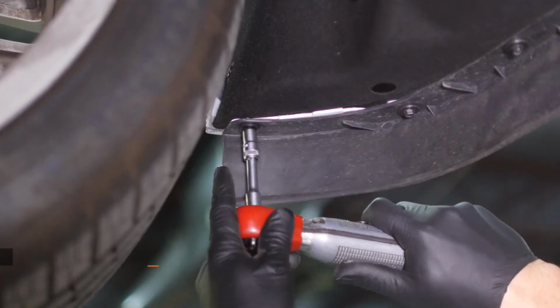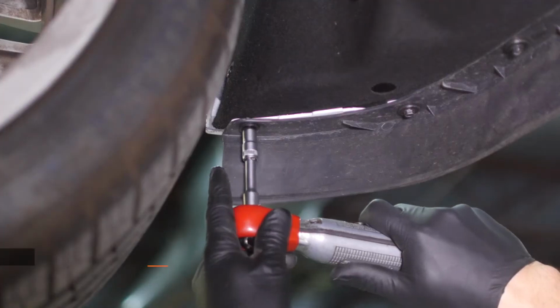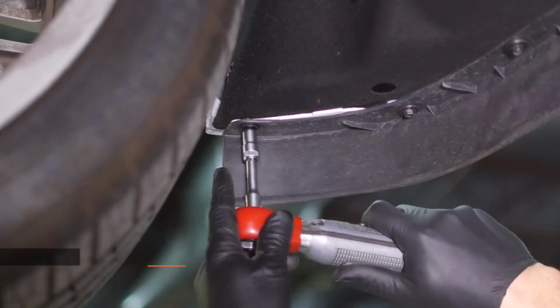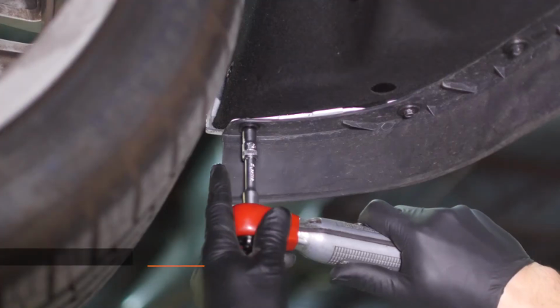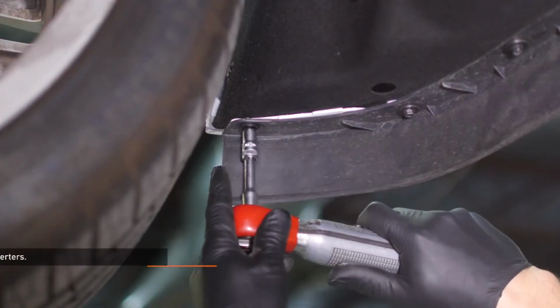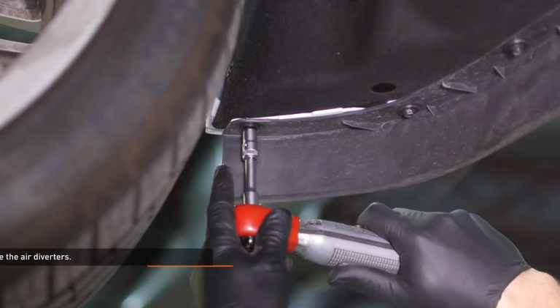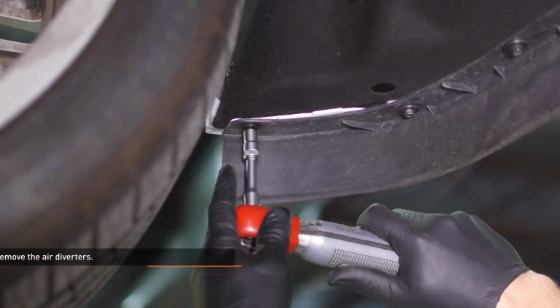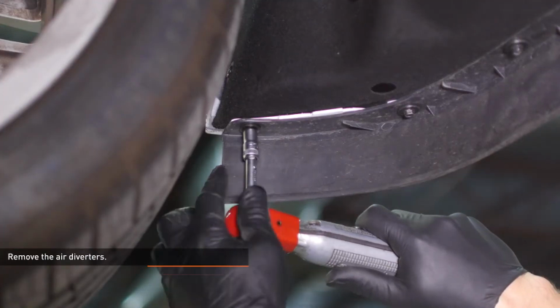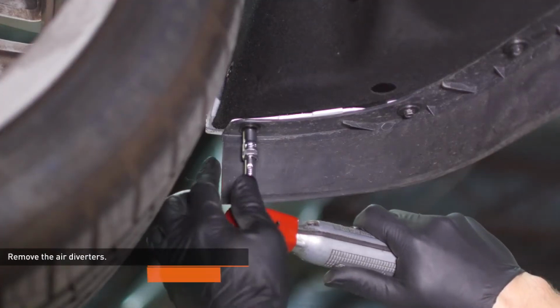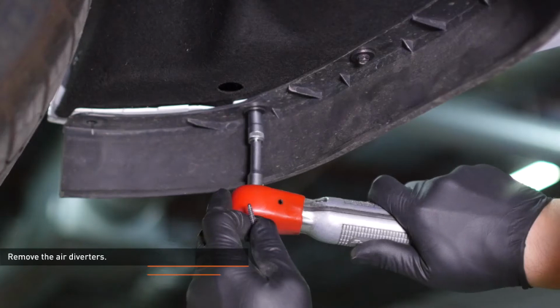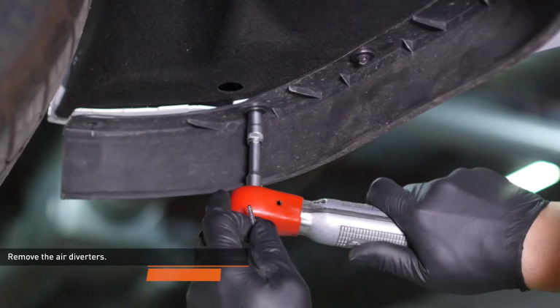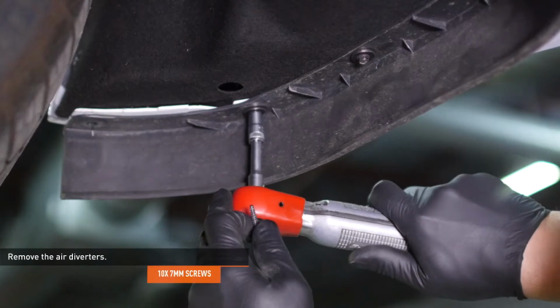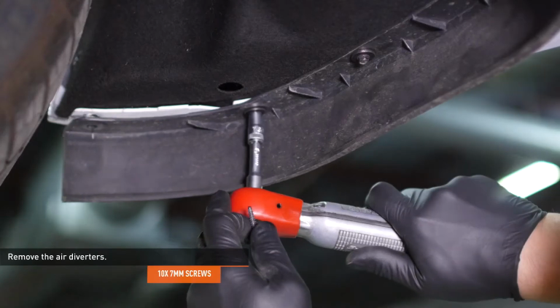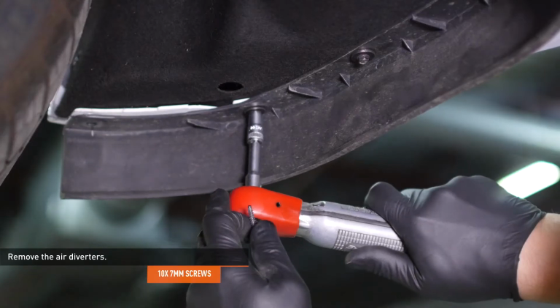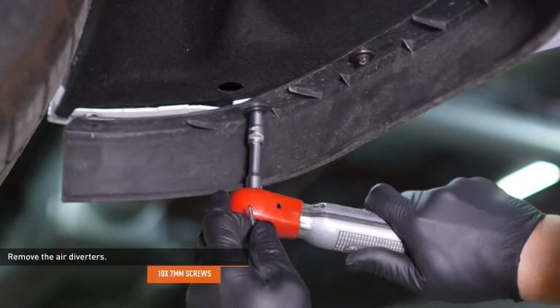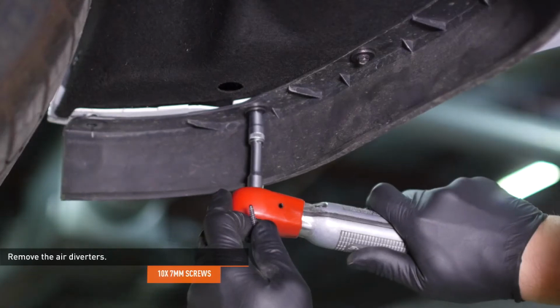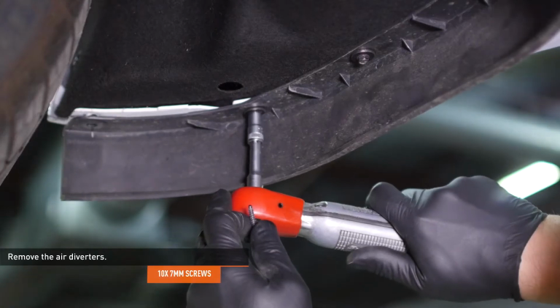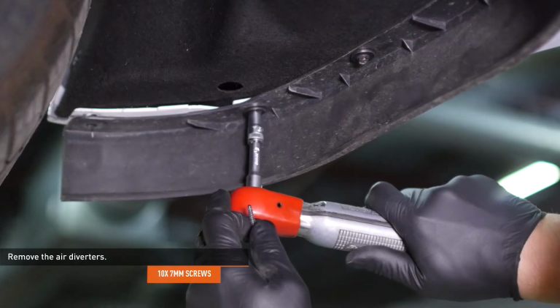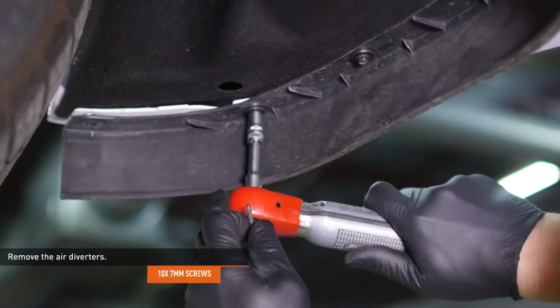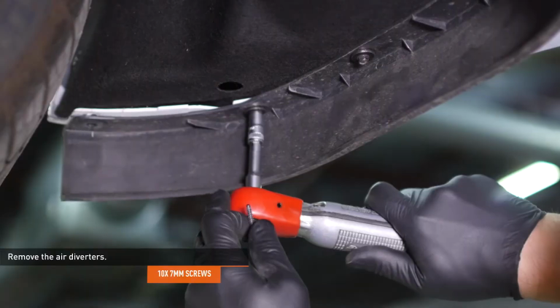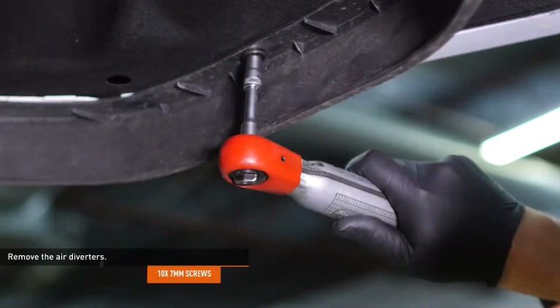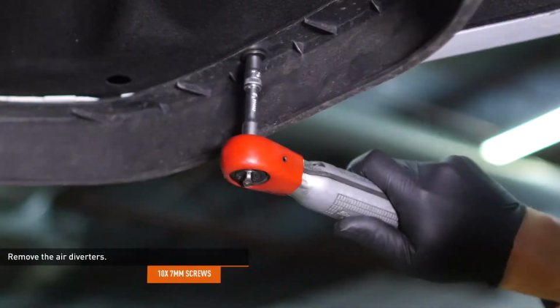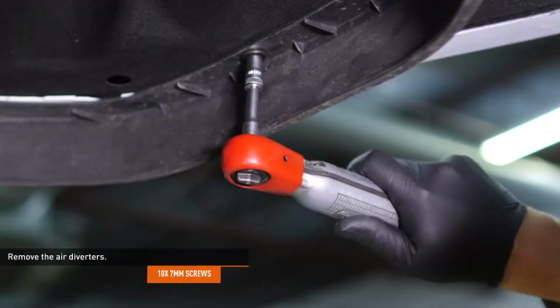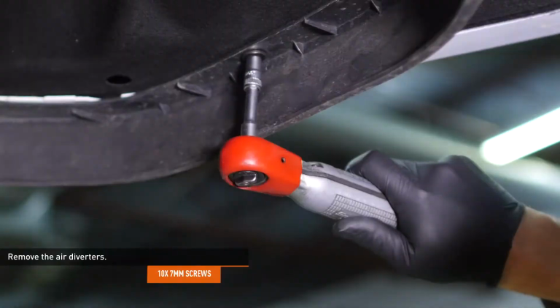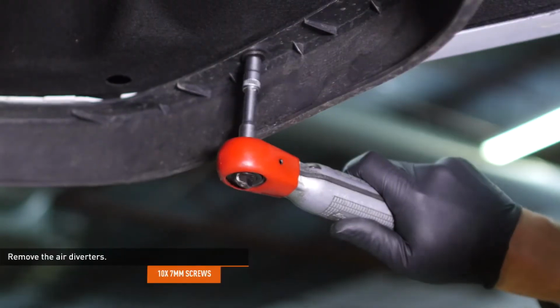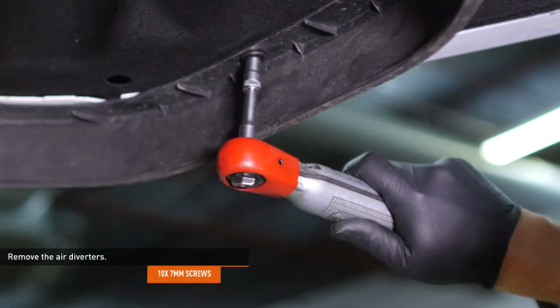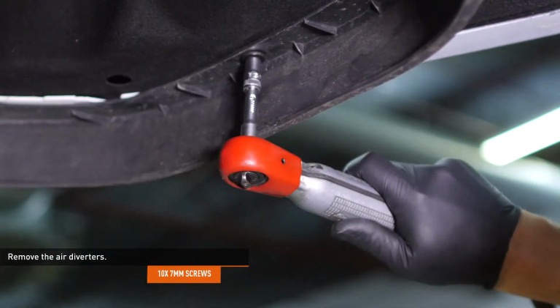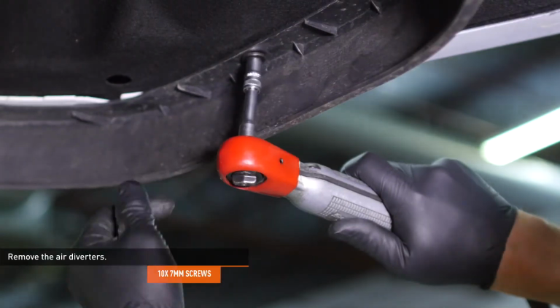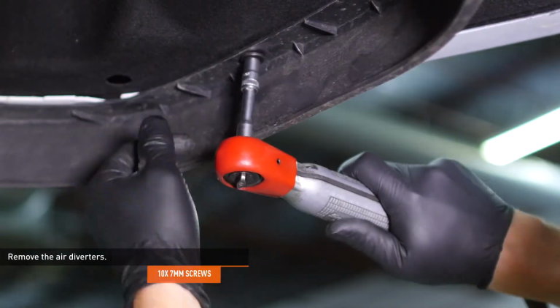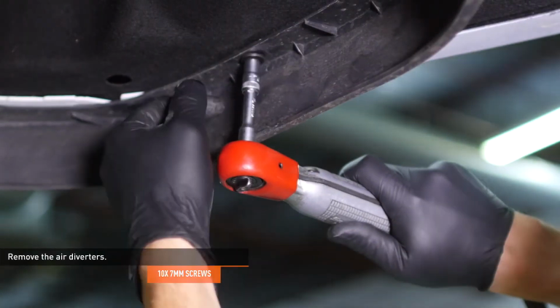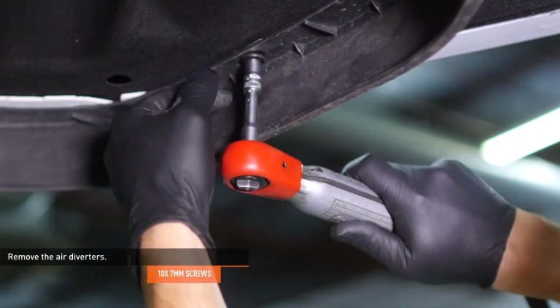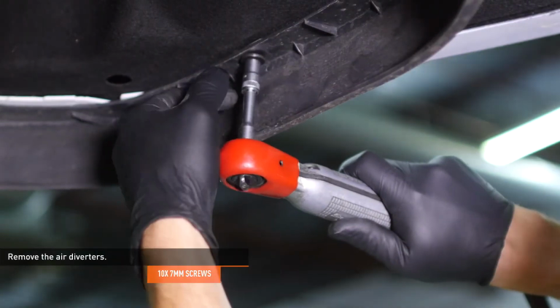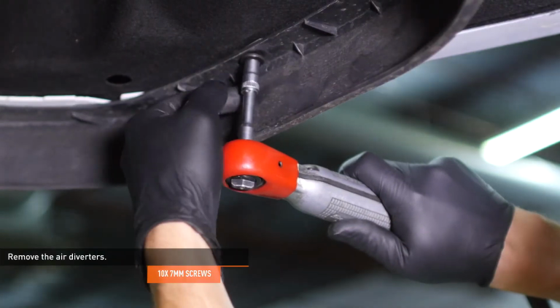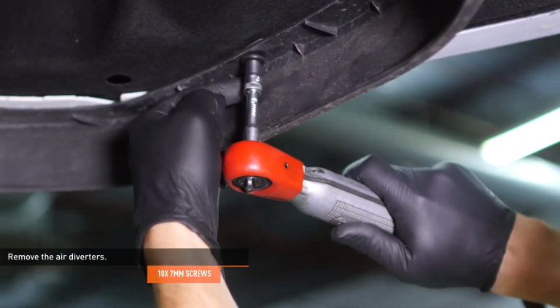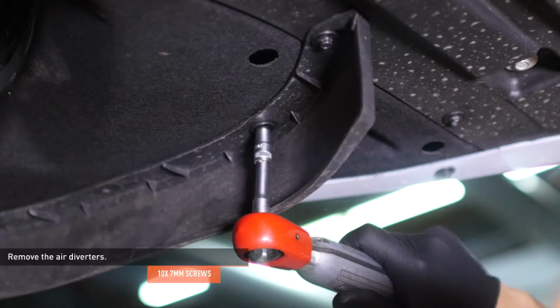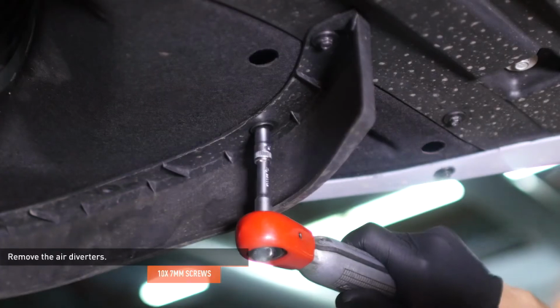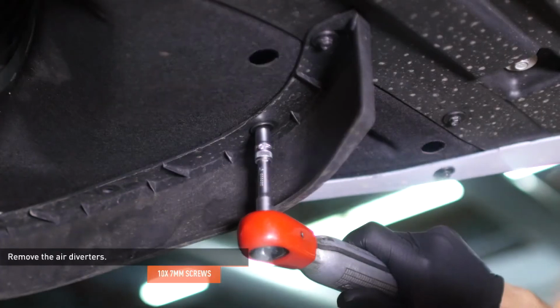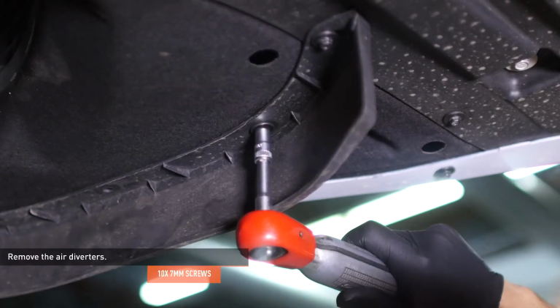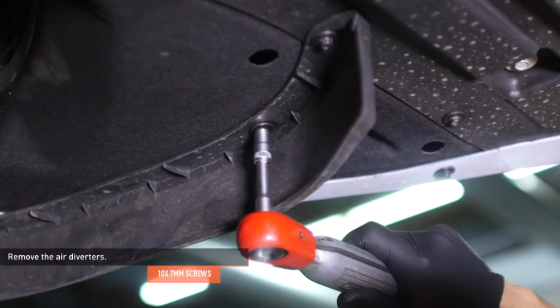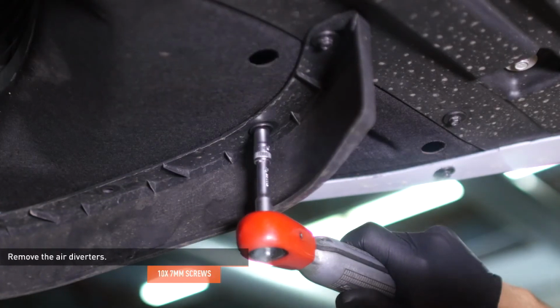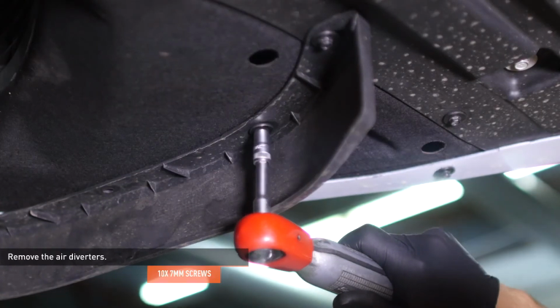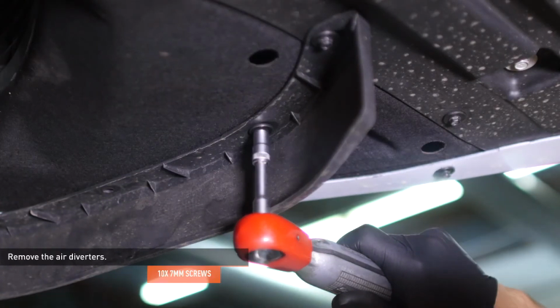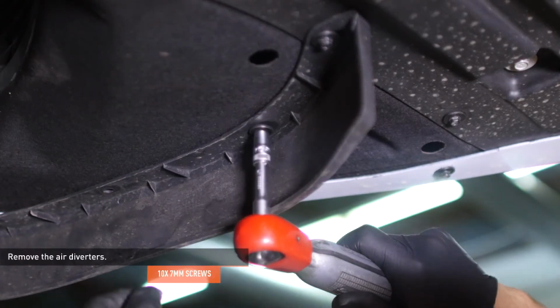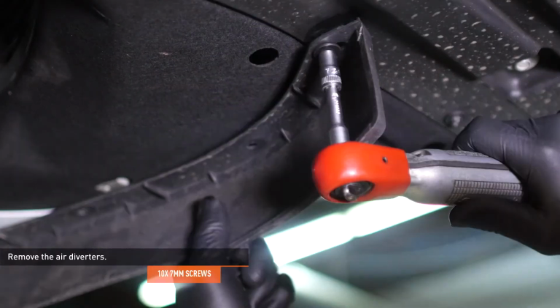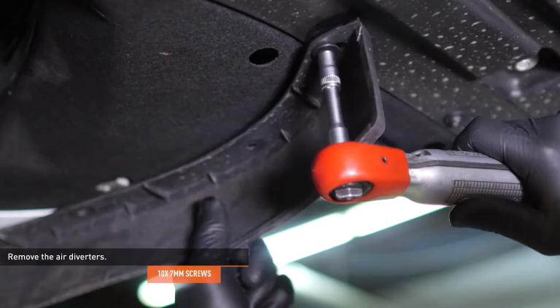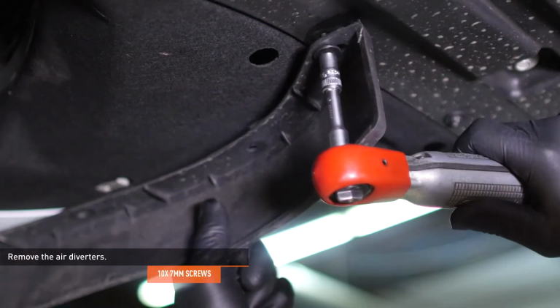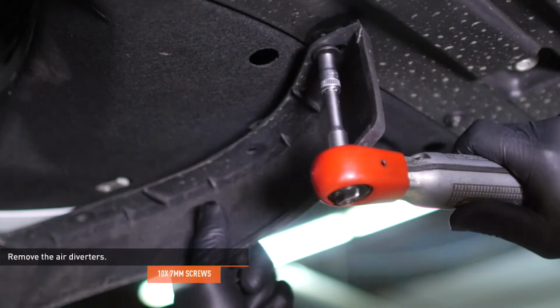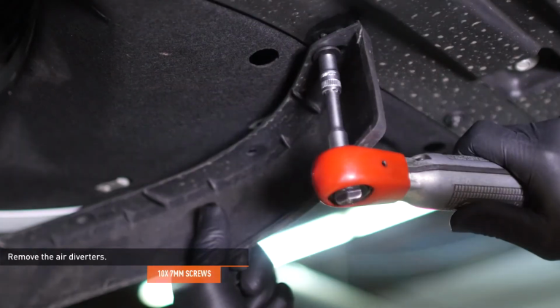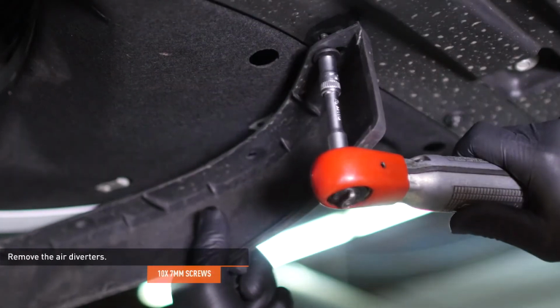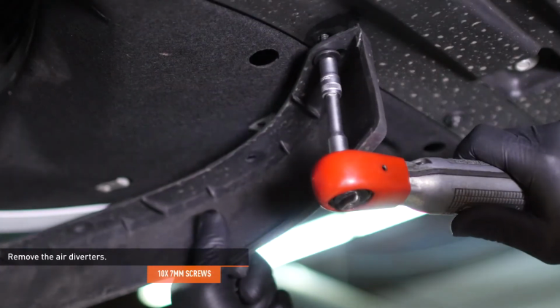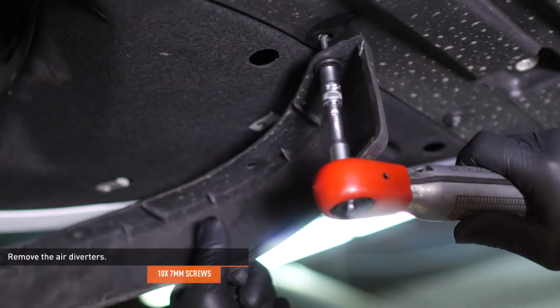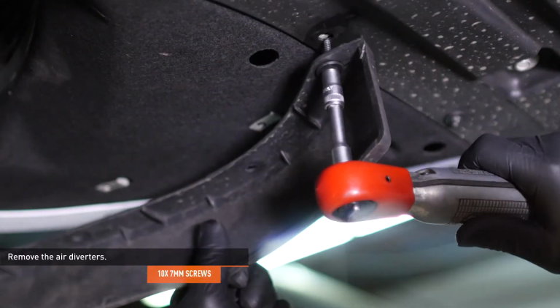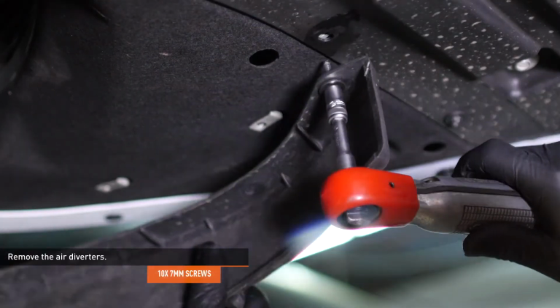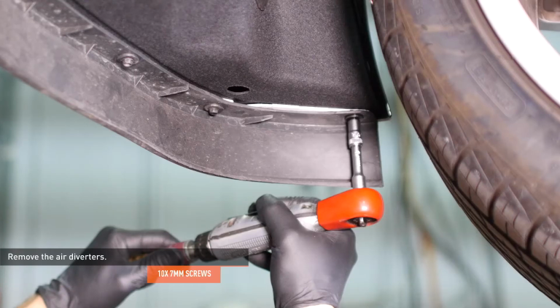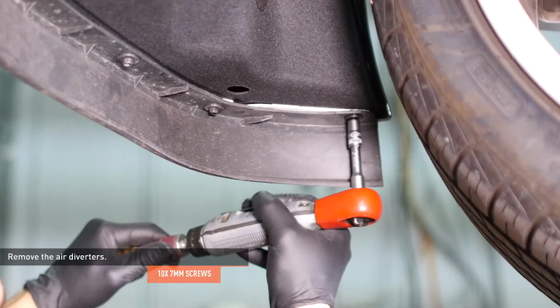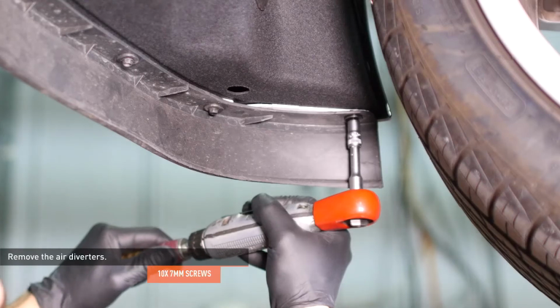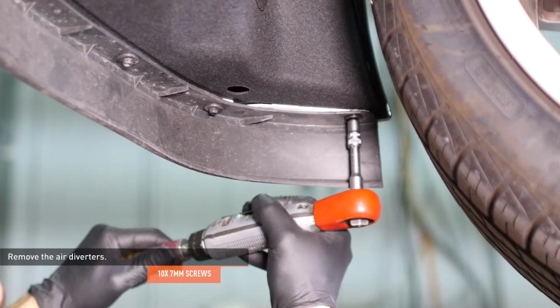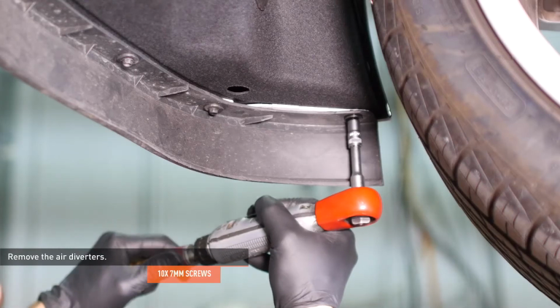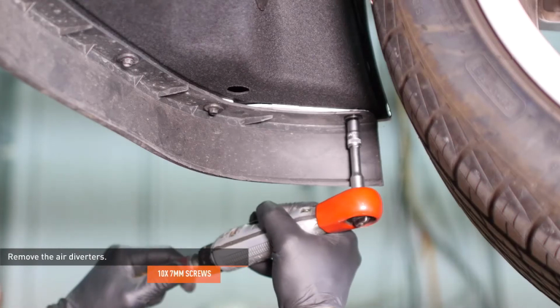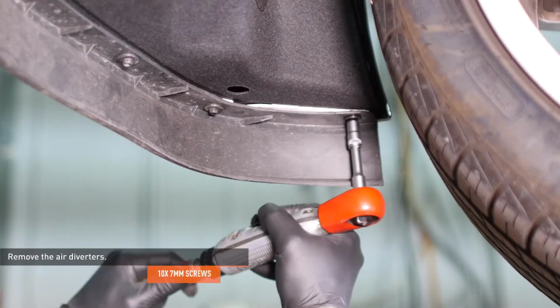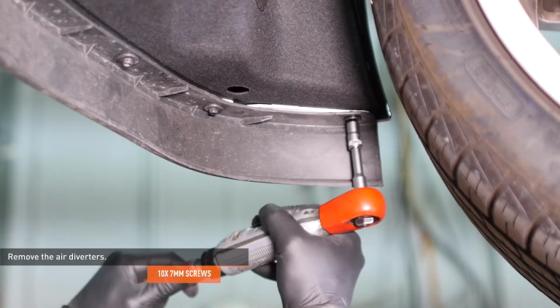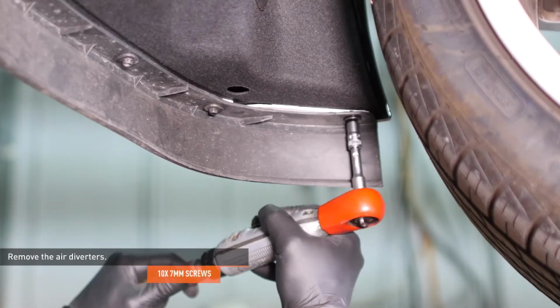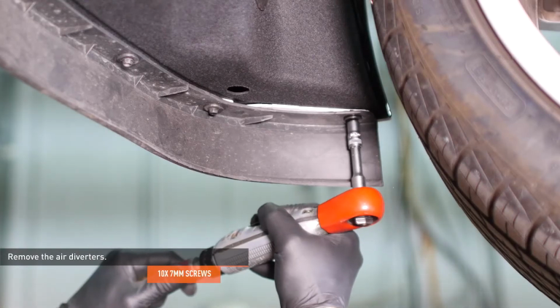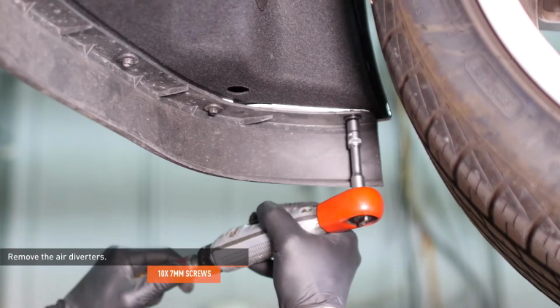Remove the five screws that secure the air diverter to the driver side of the vehicle and remove the air diverter. Repeat this process on the passenger side.